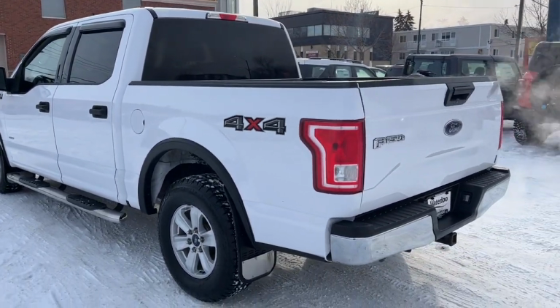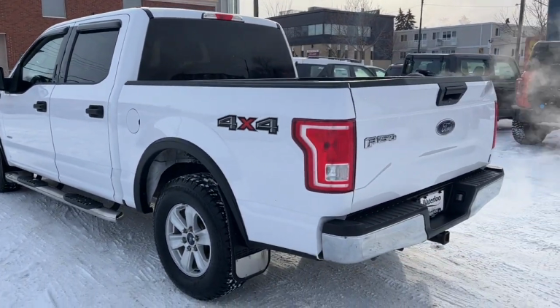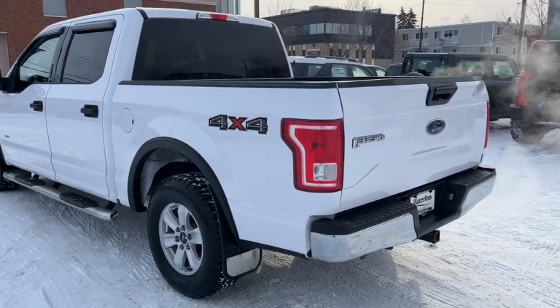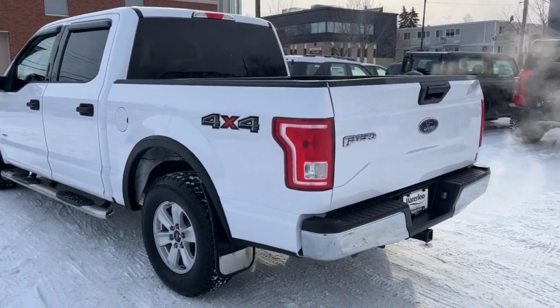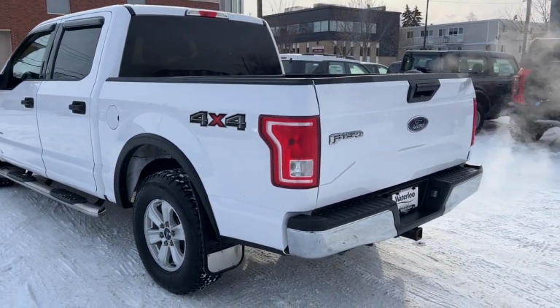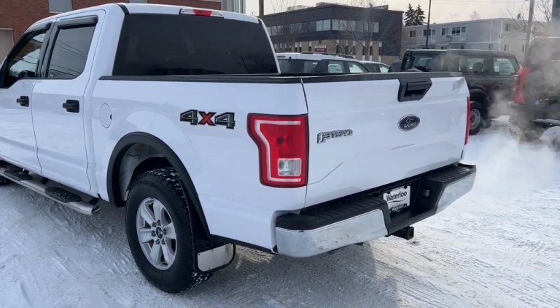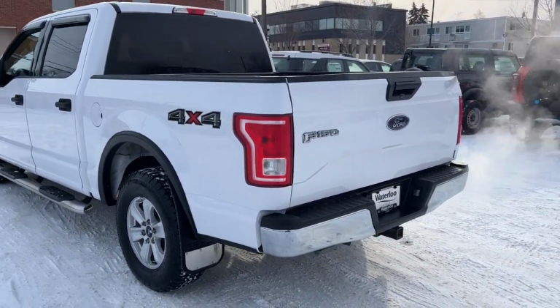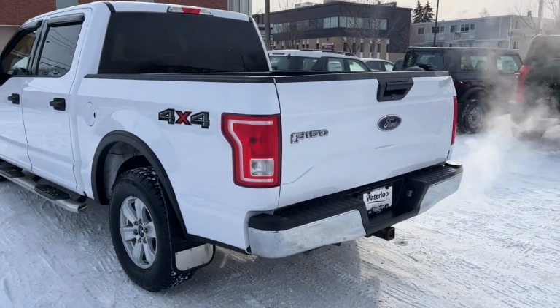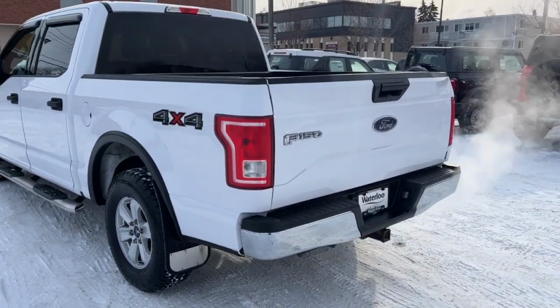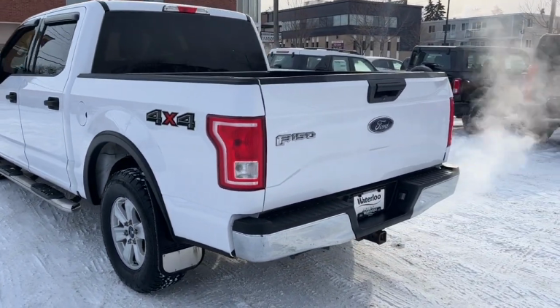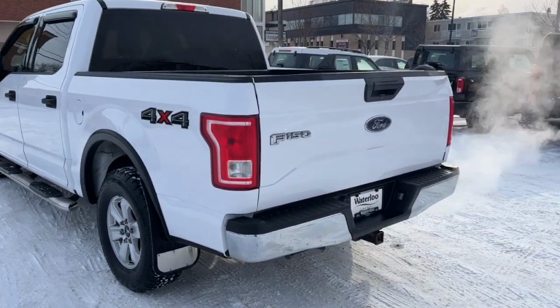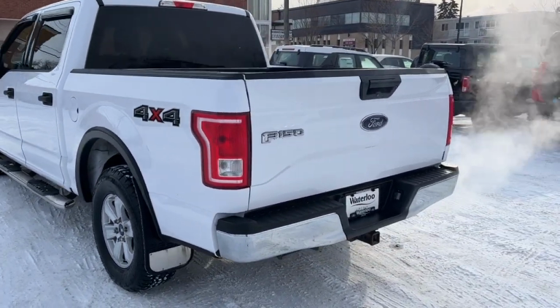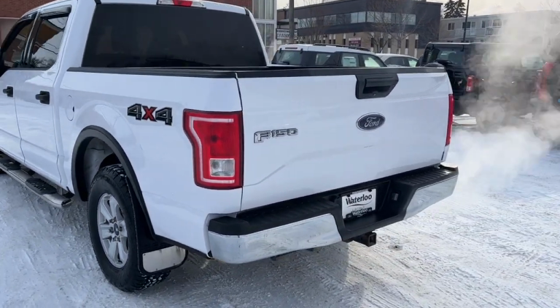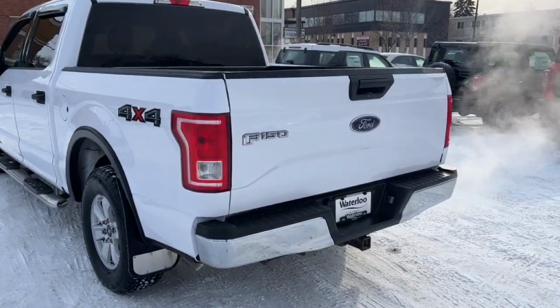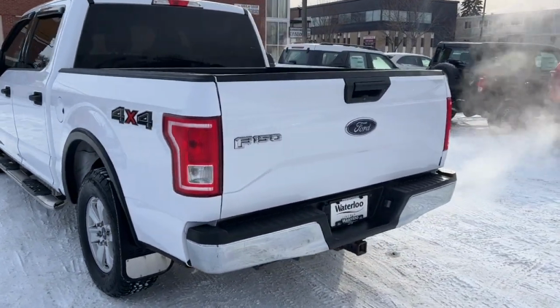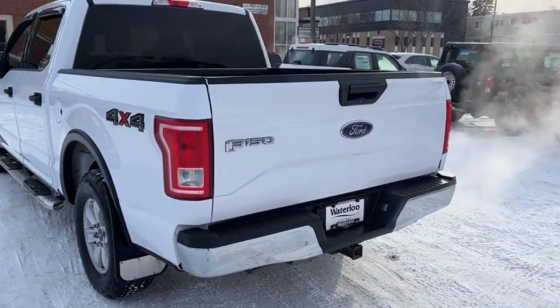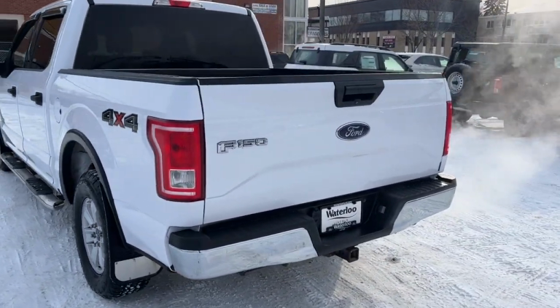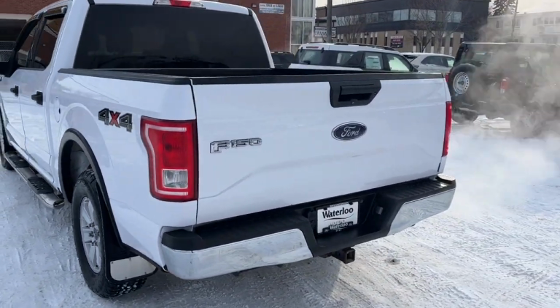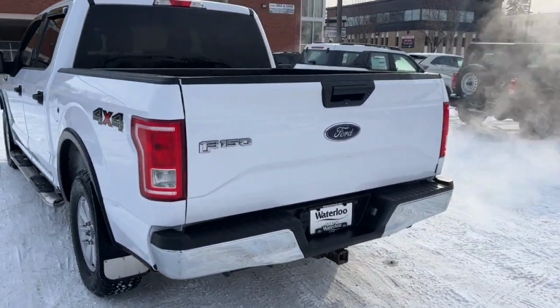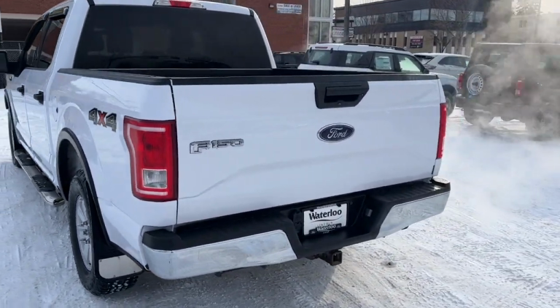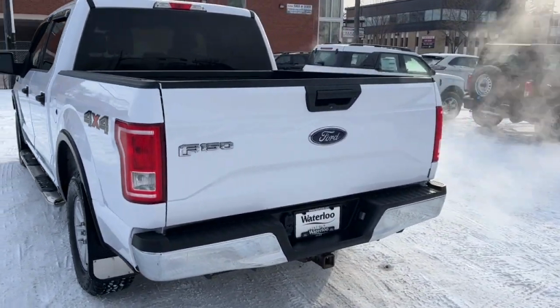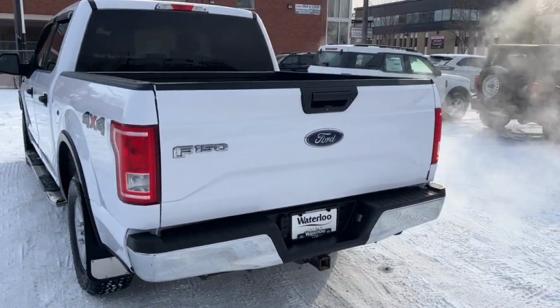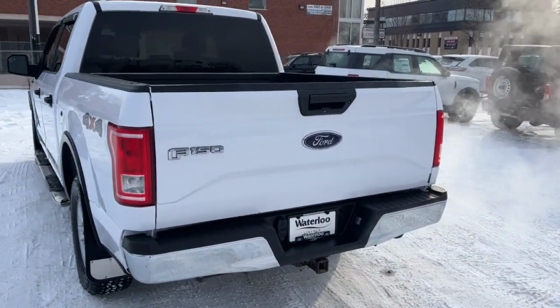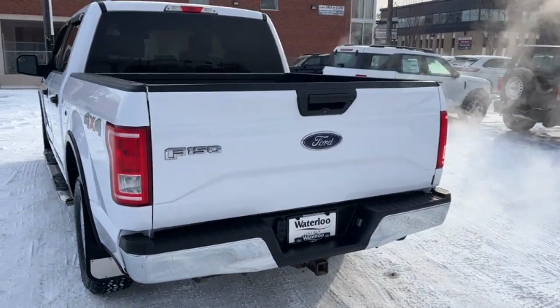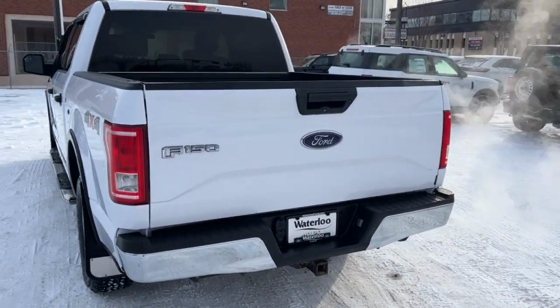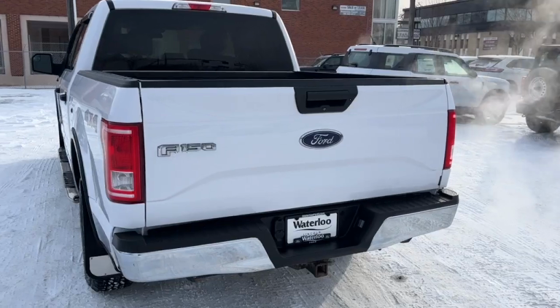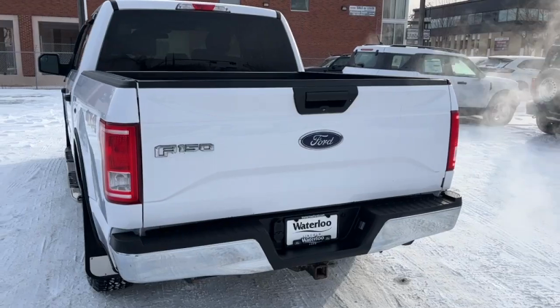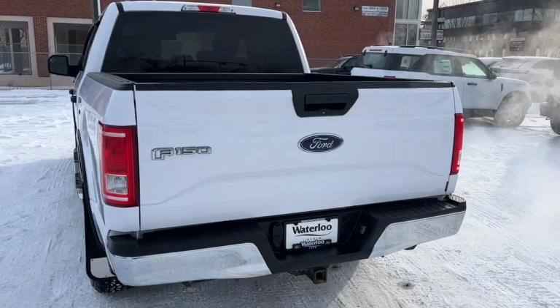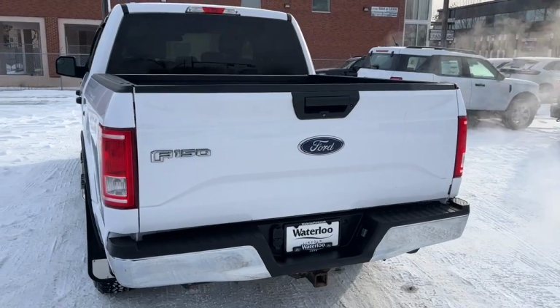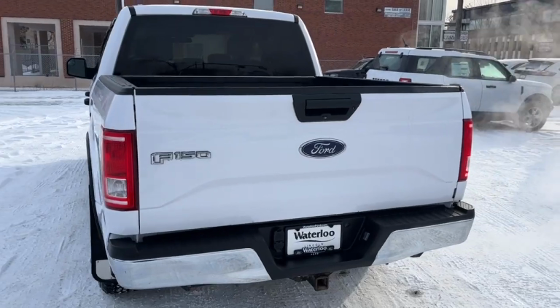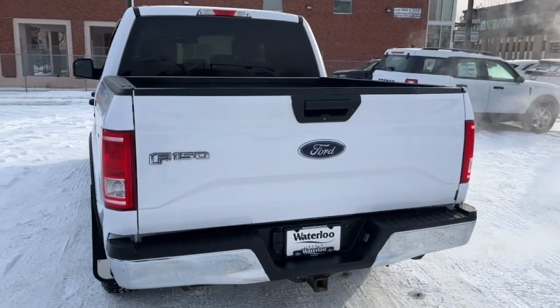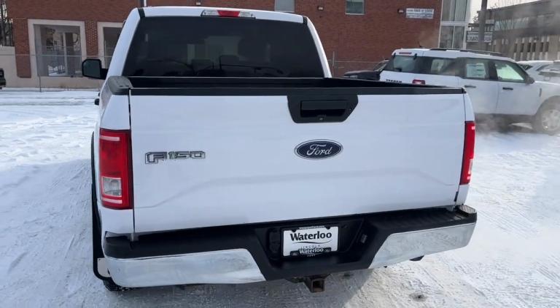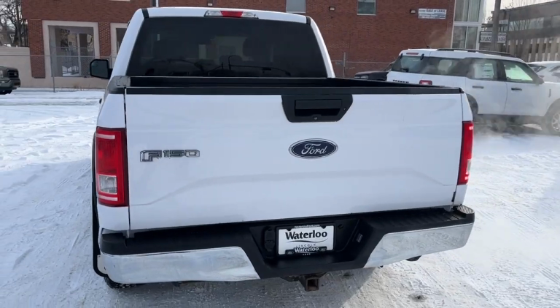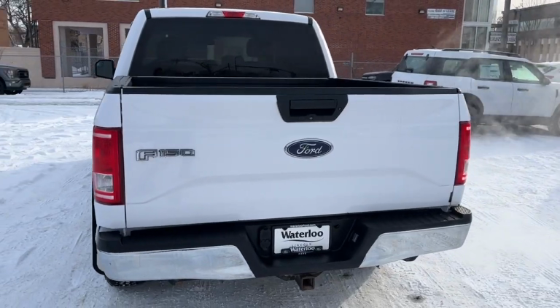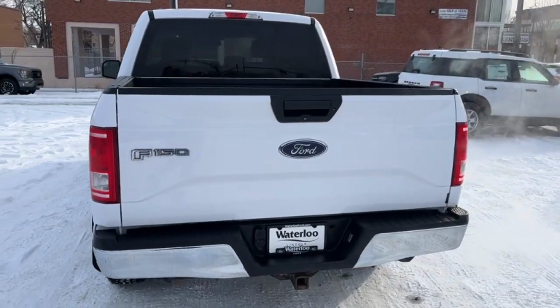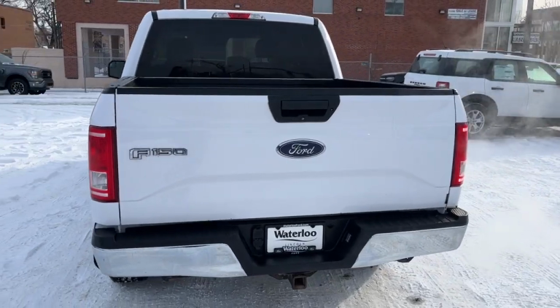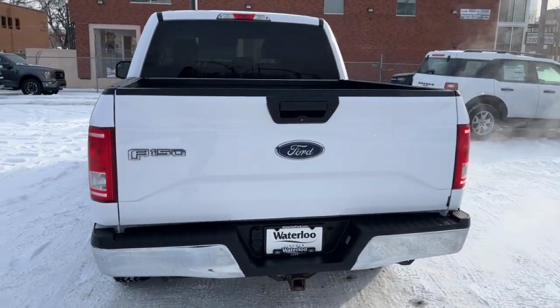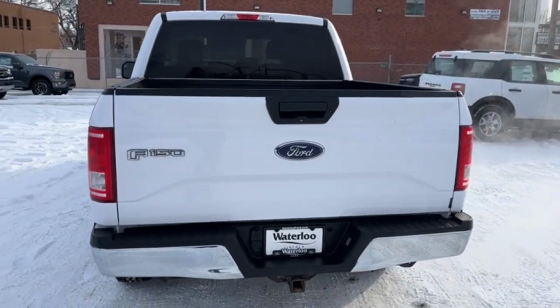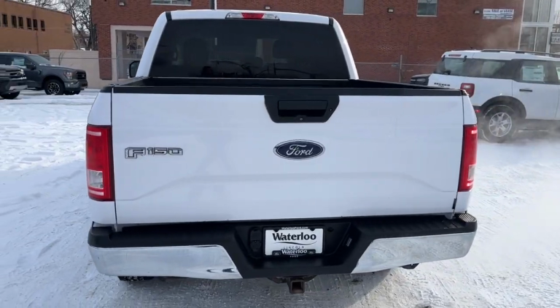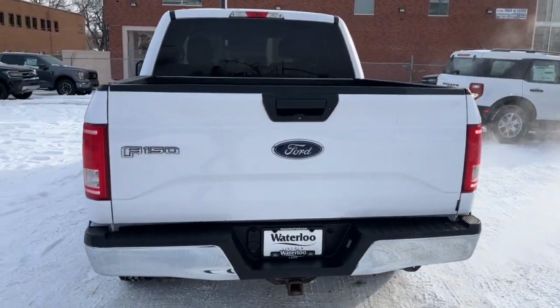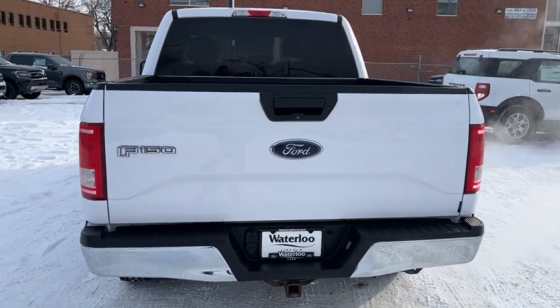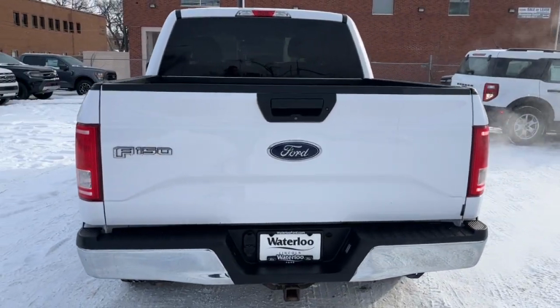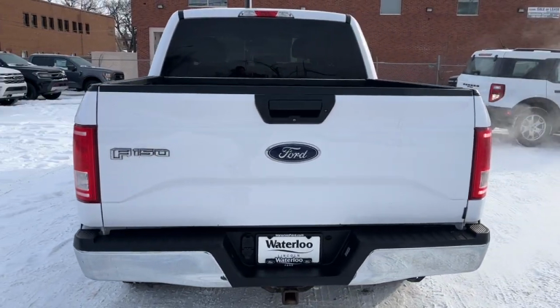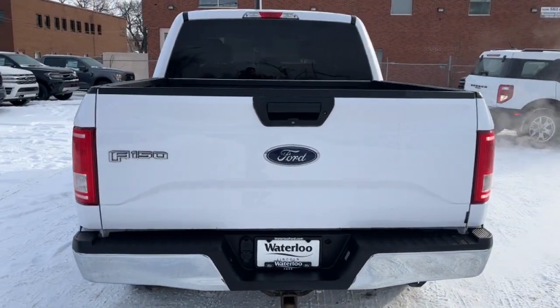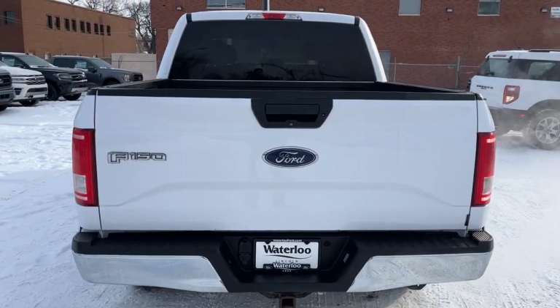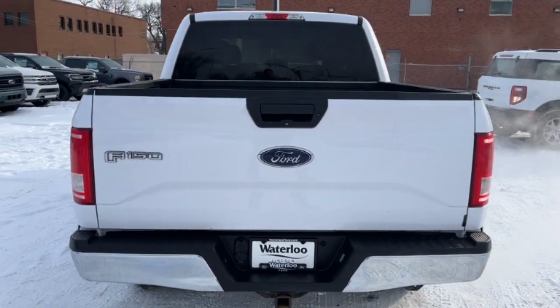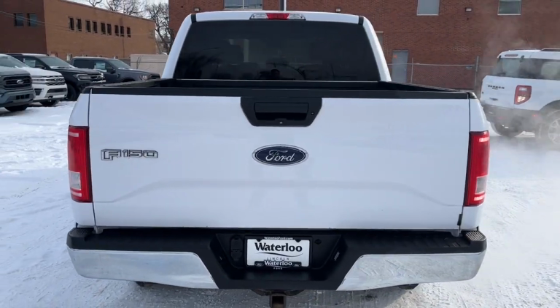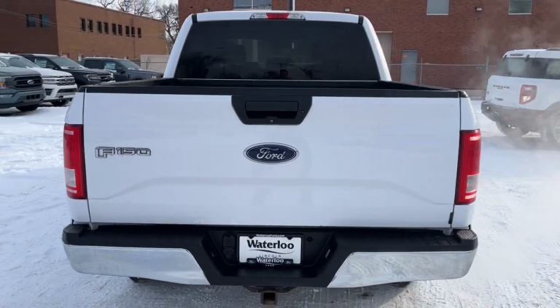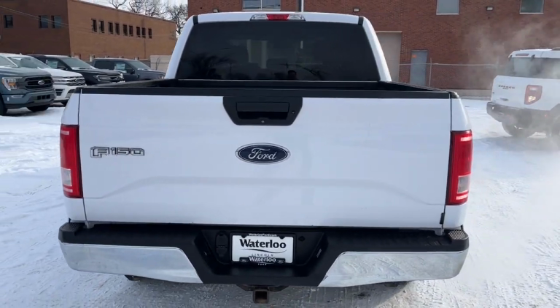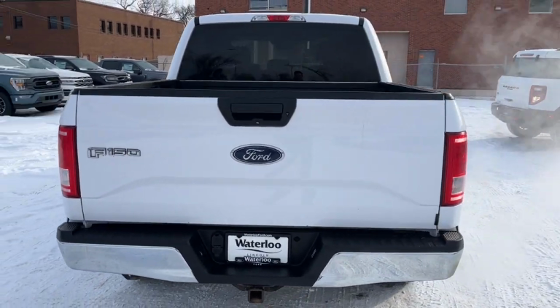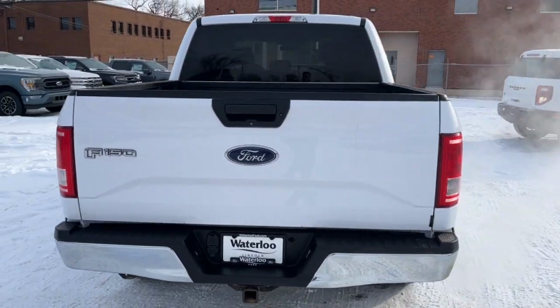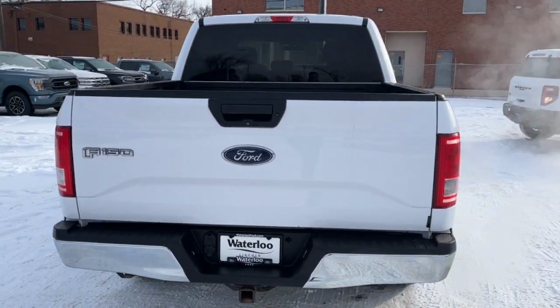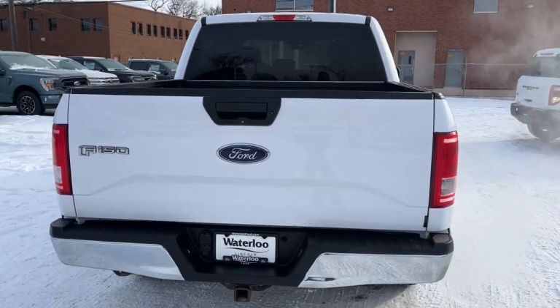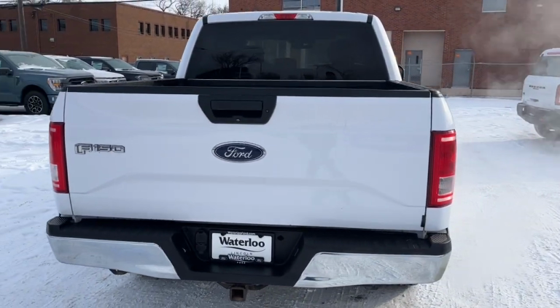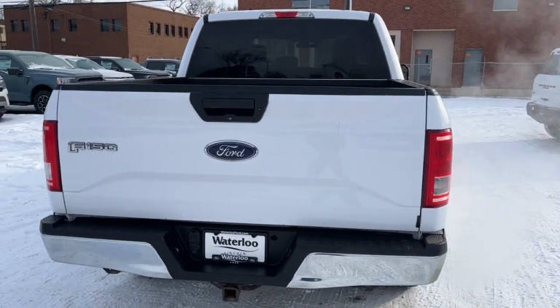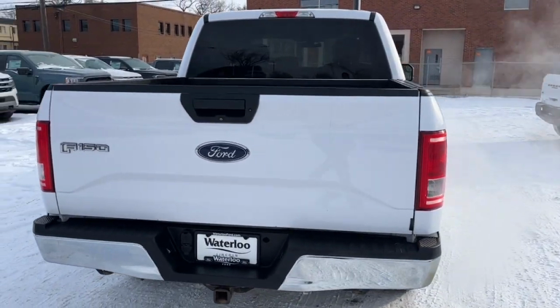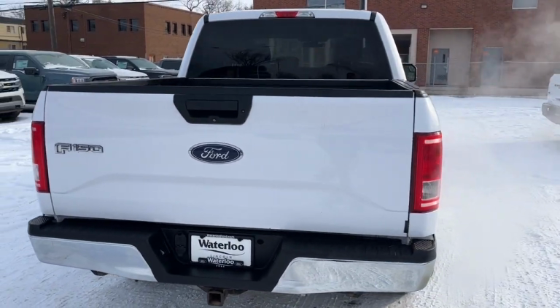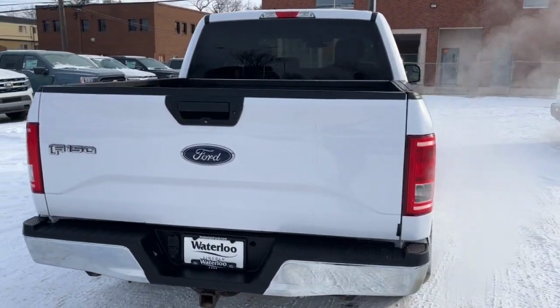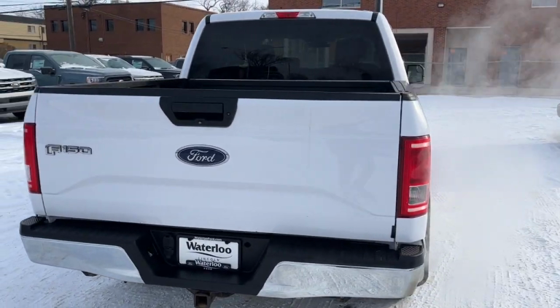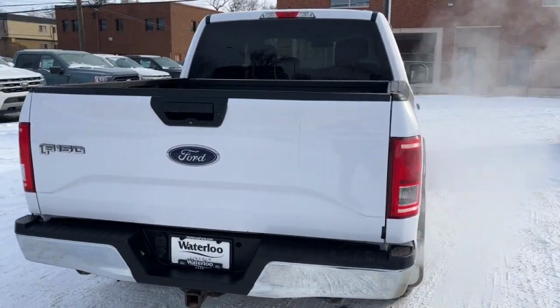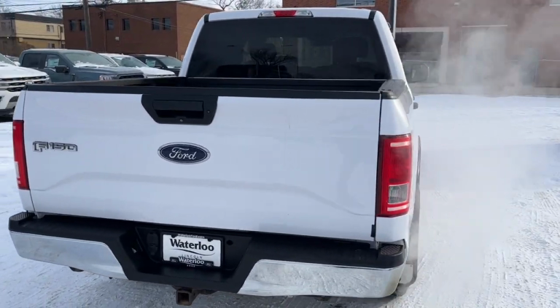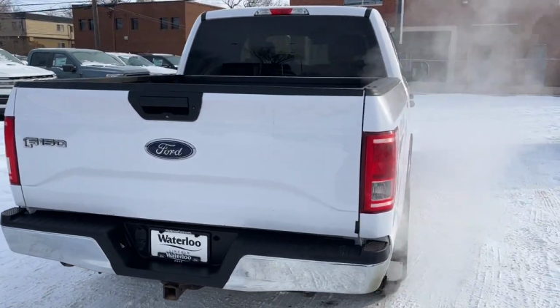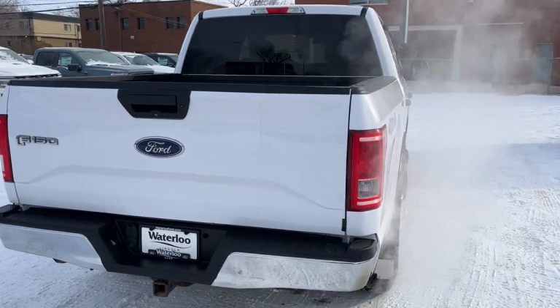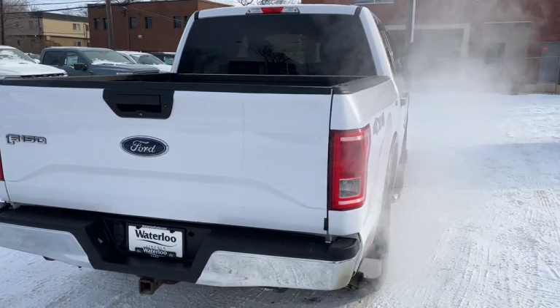It has the five-and-a-half-foot box, and coming around to the back we have a rear camera and also the trailer tow package.